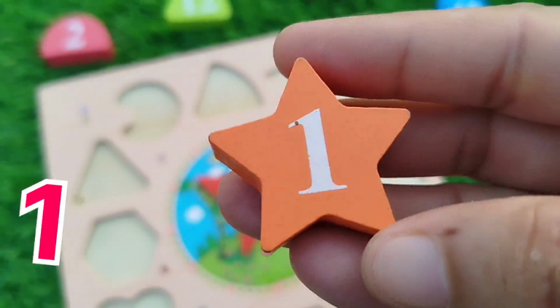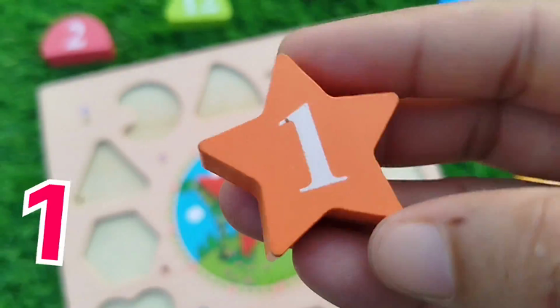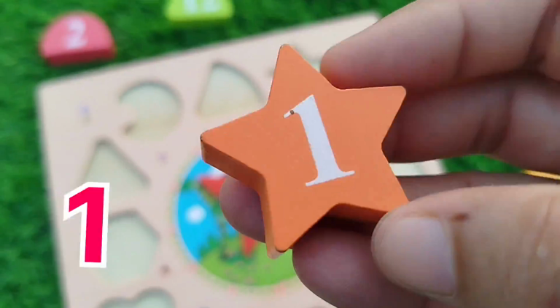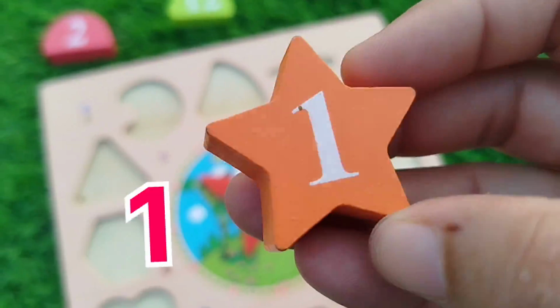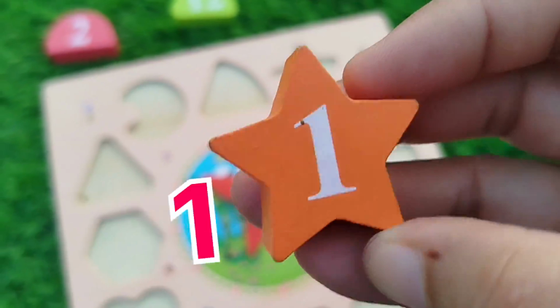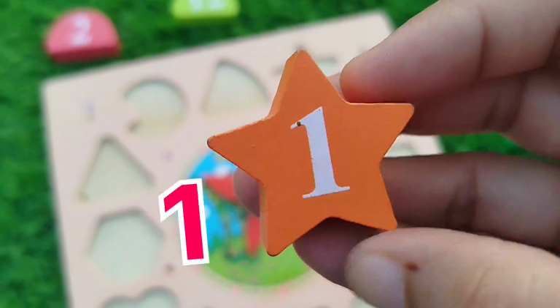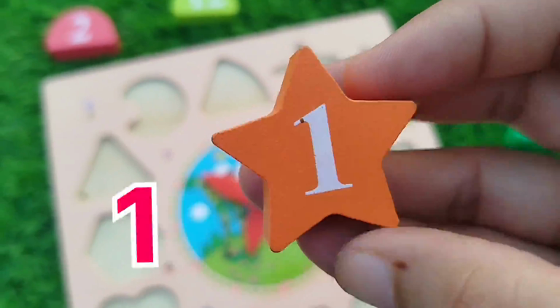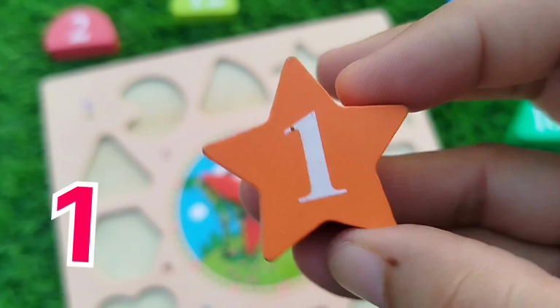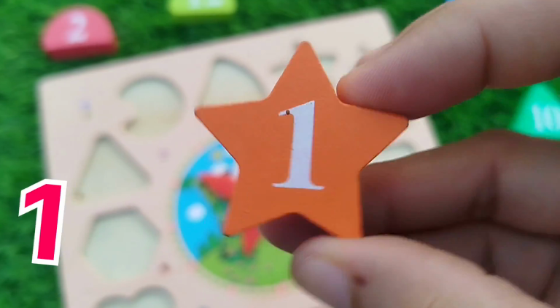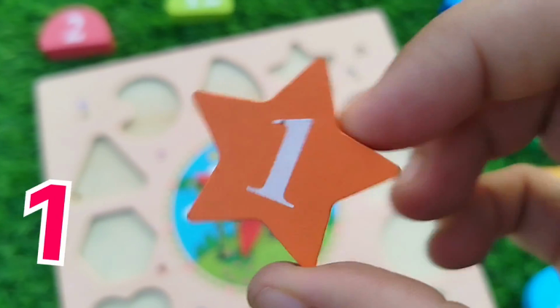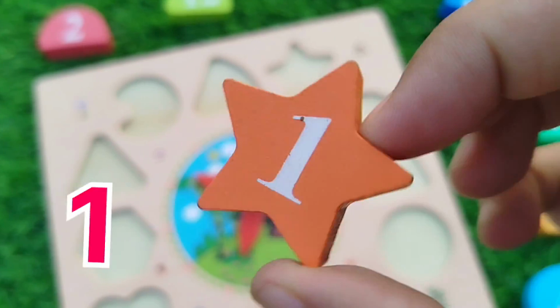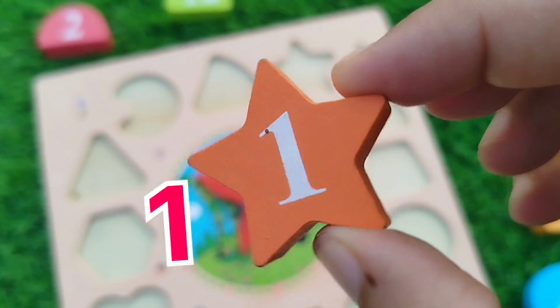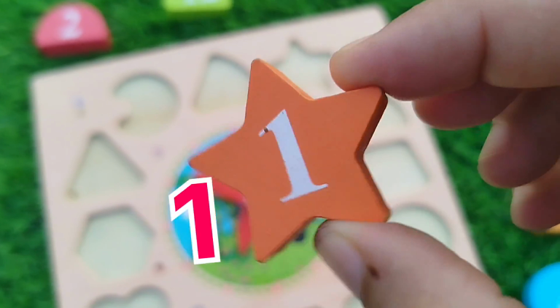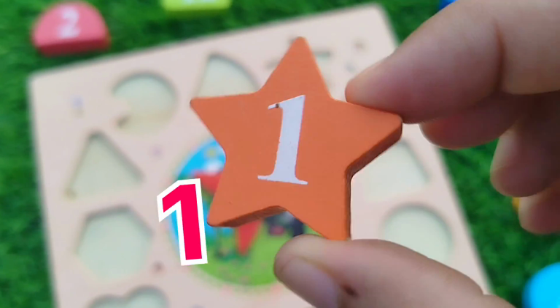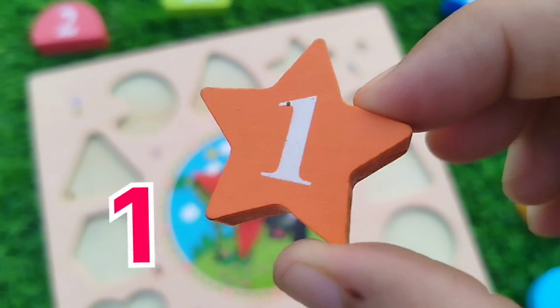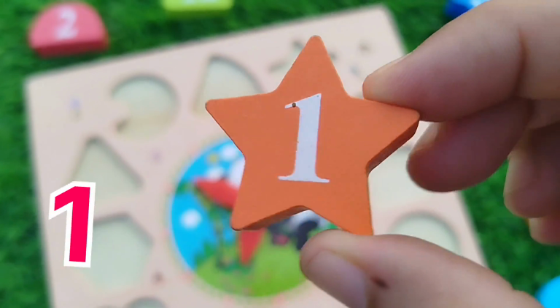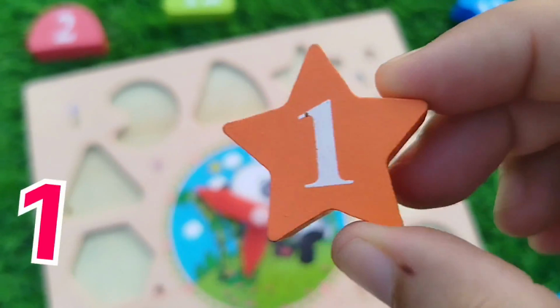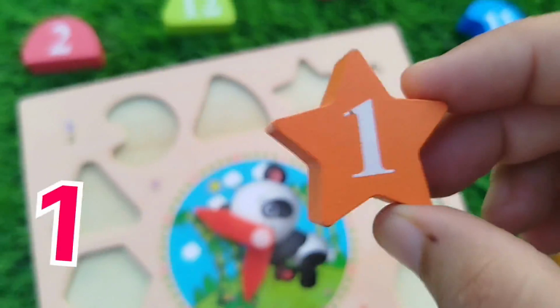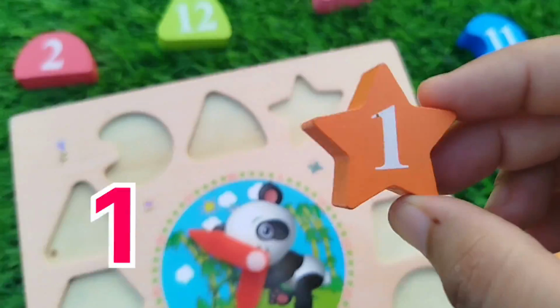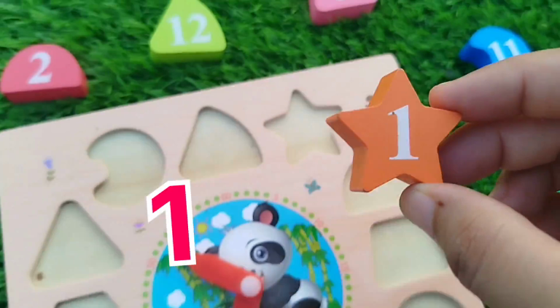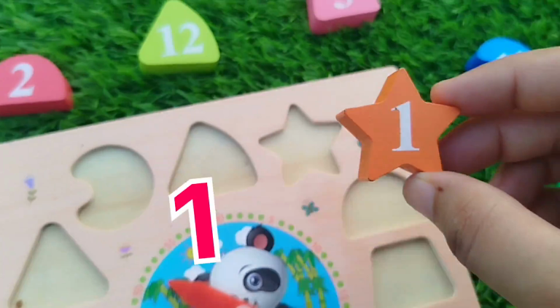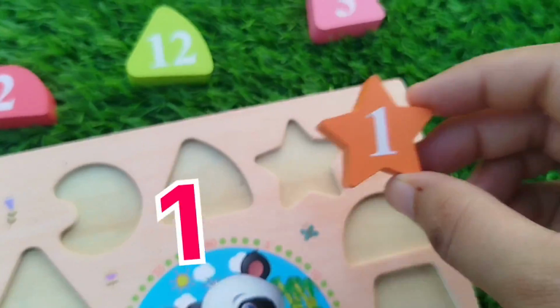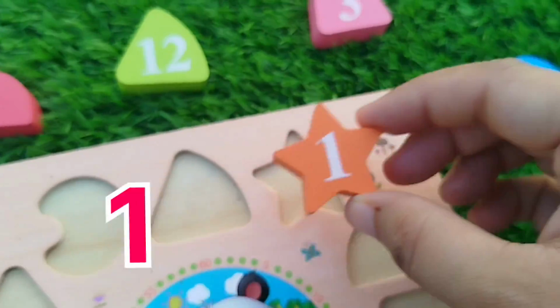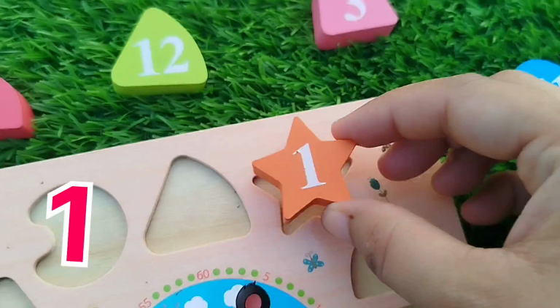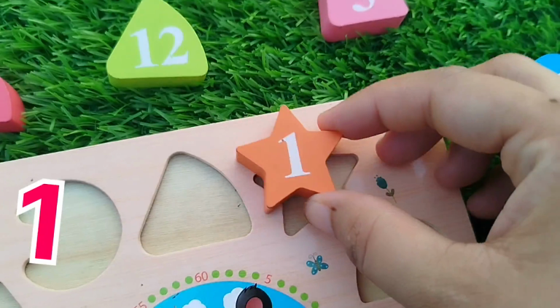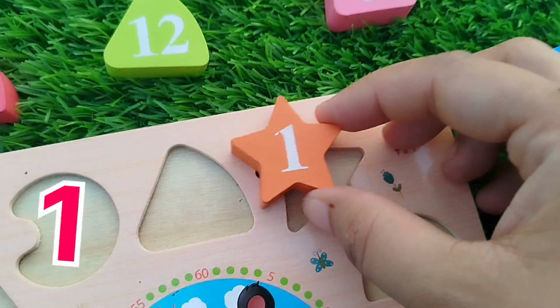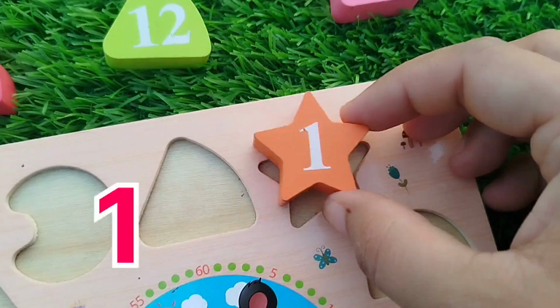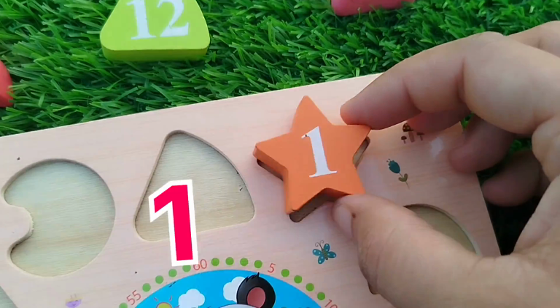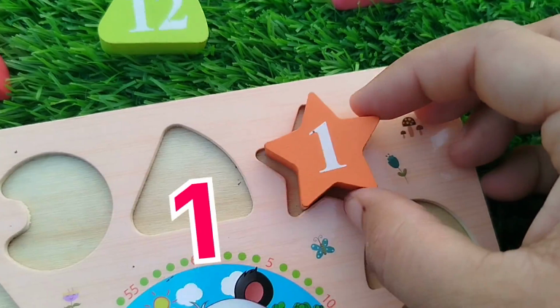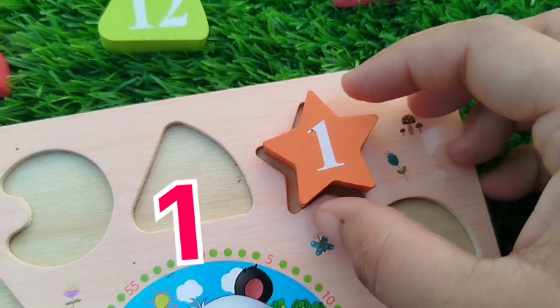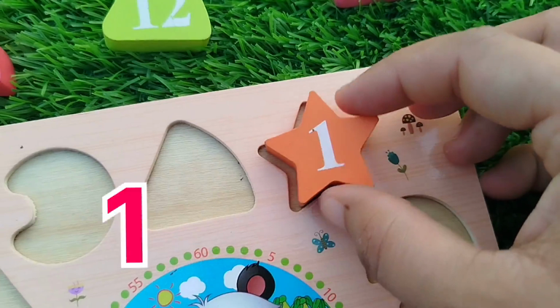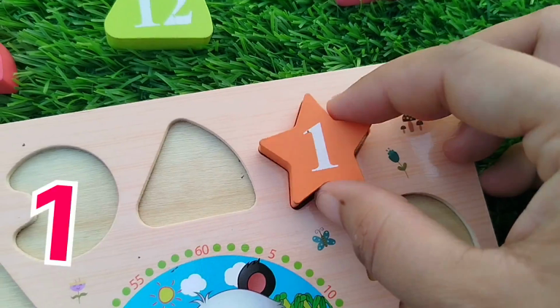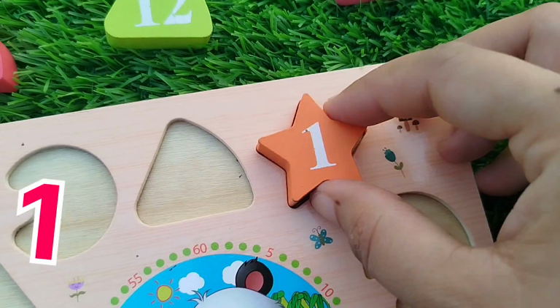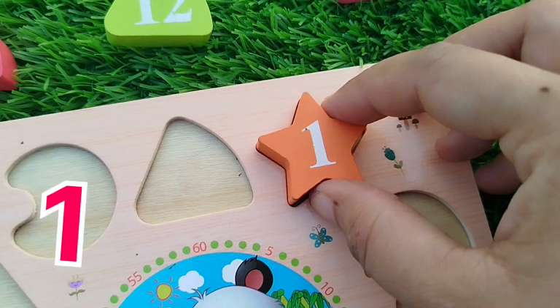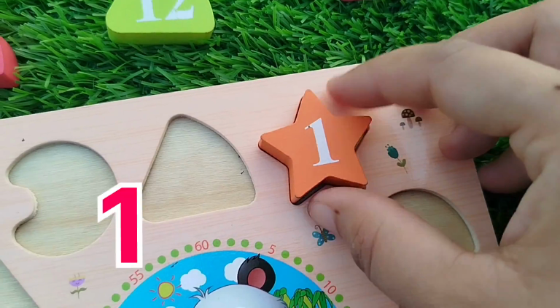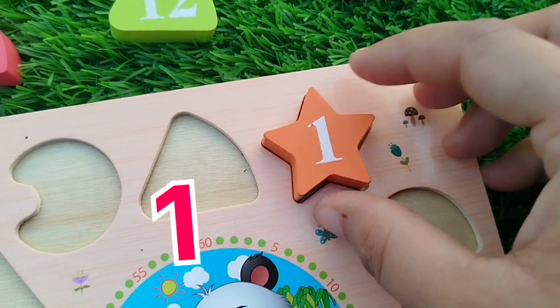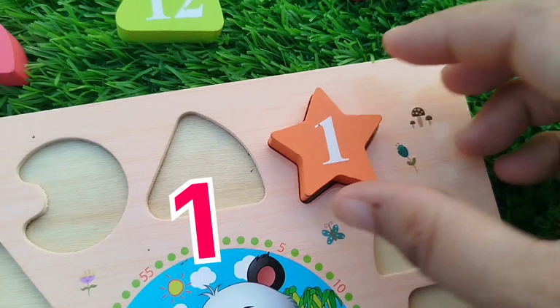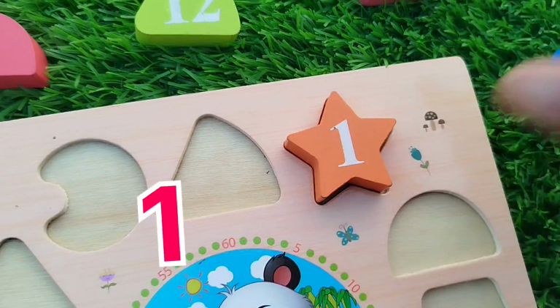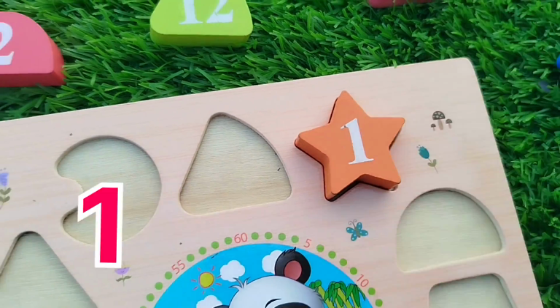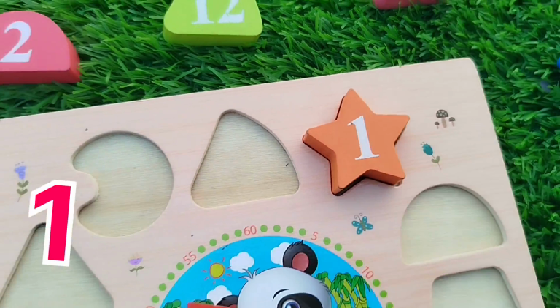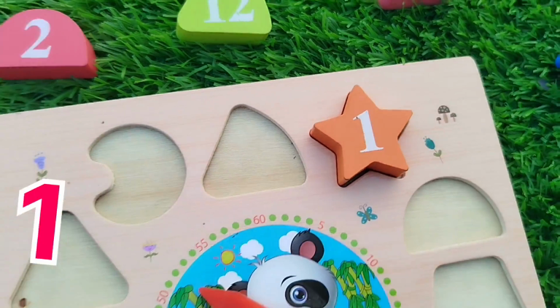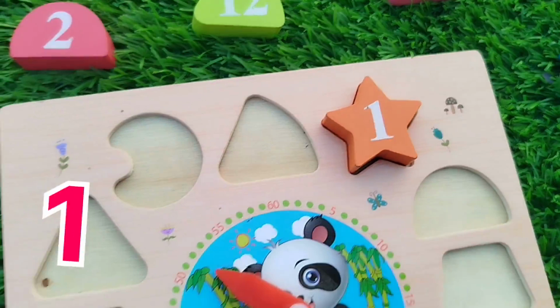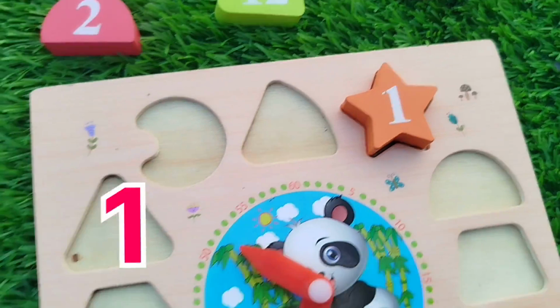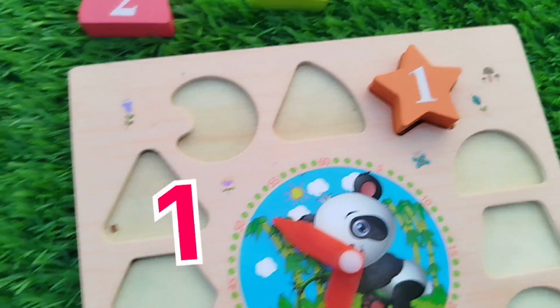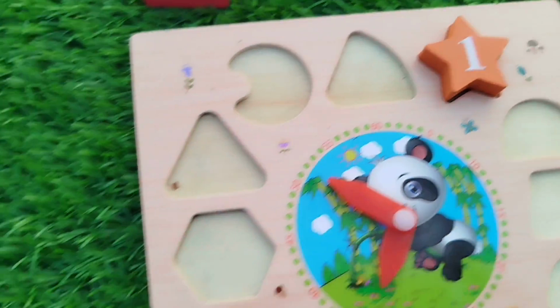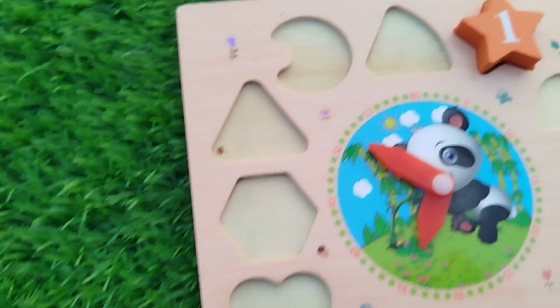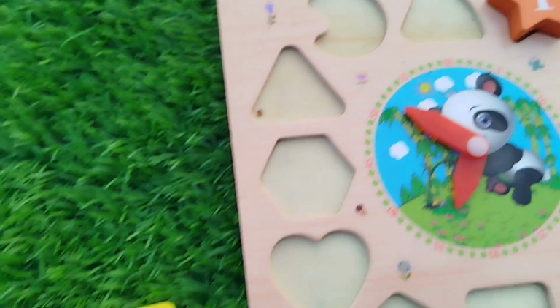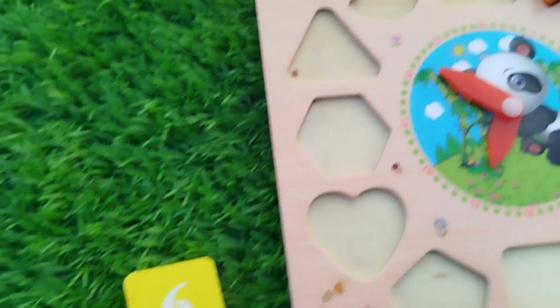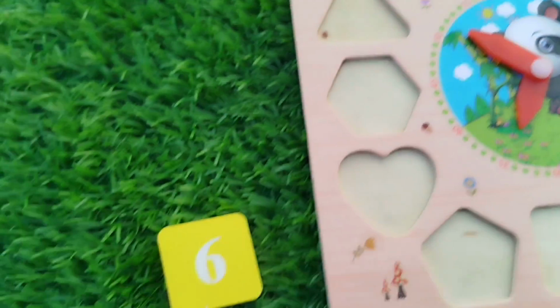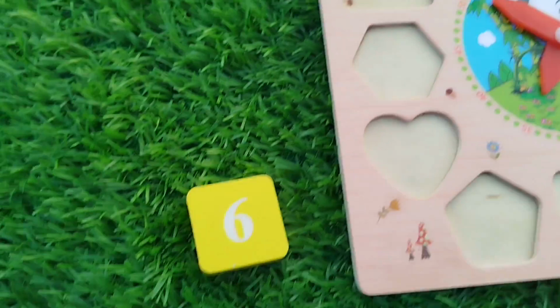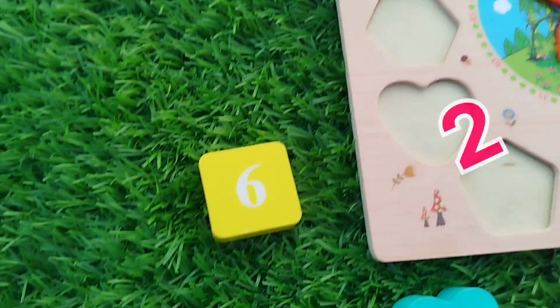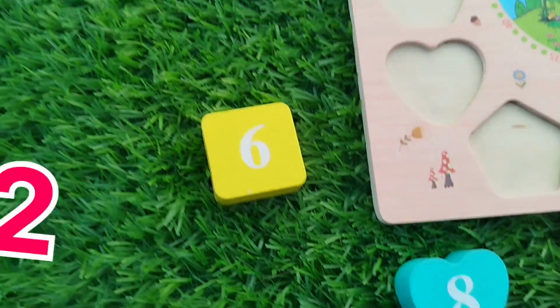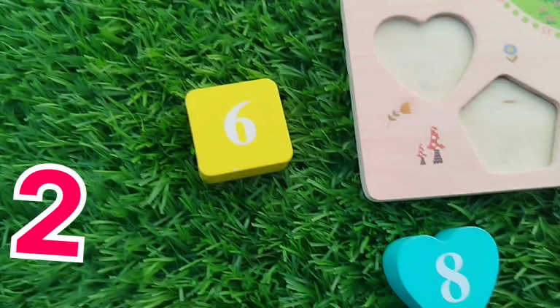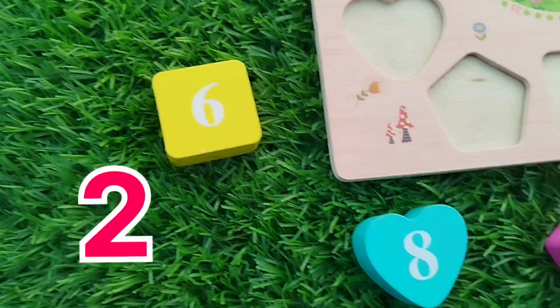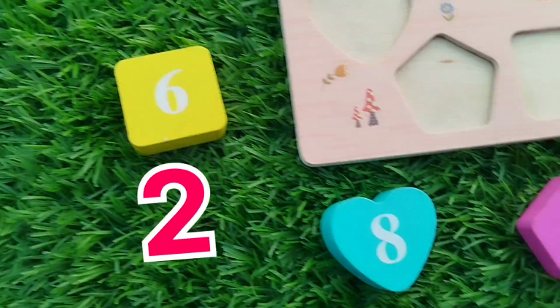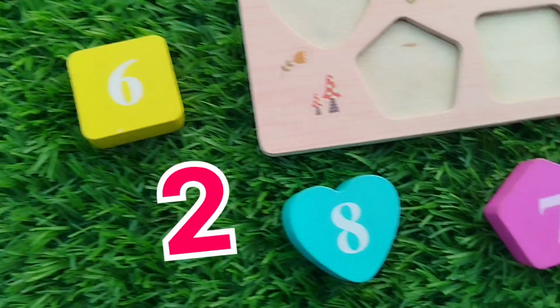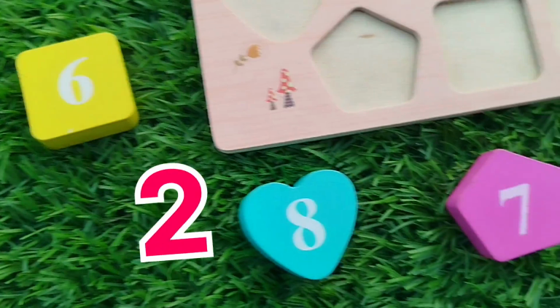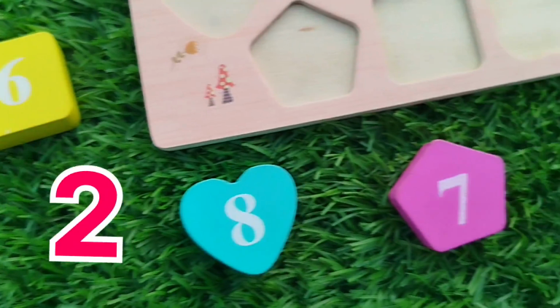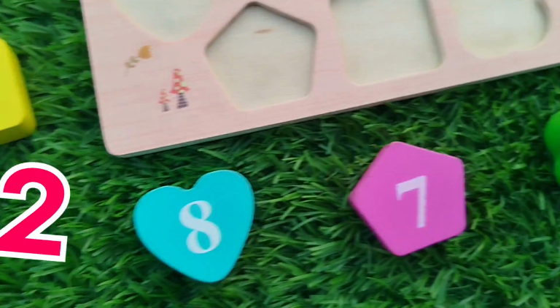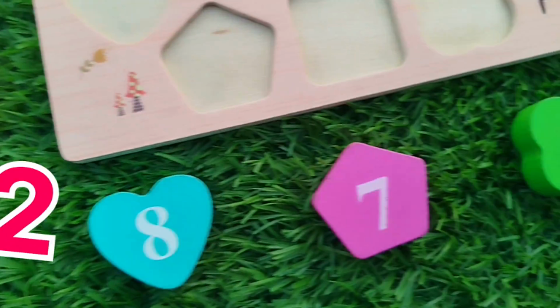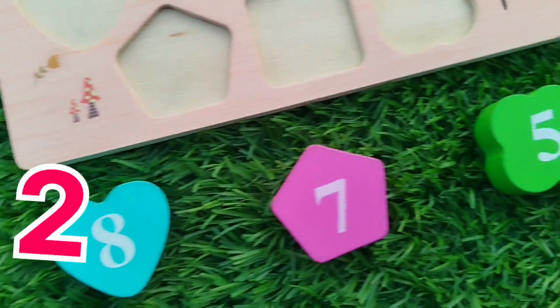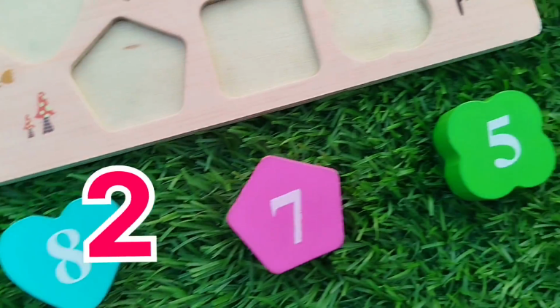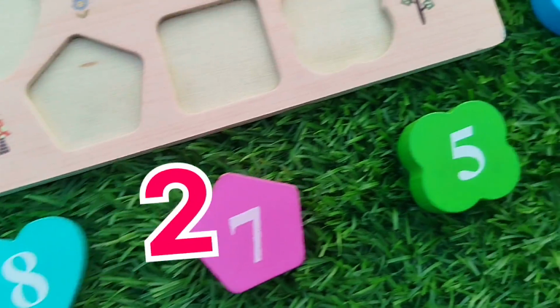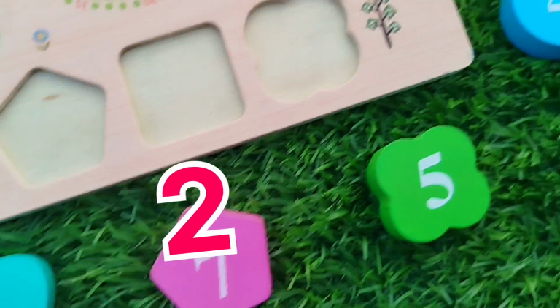The first number is 1. The shape is a star. This is the star shape.